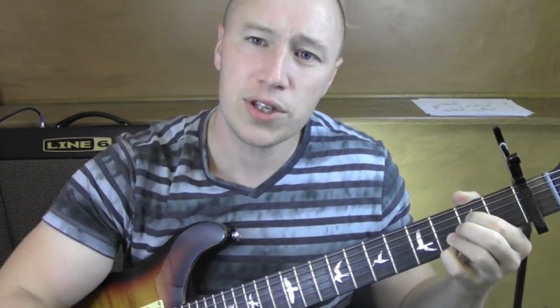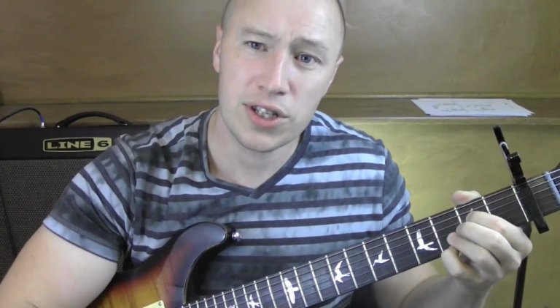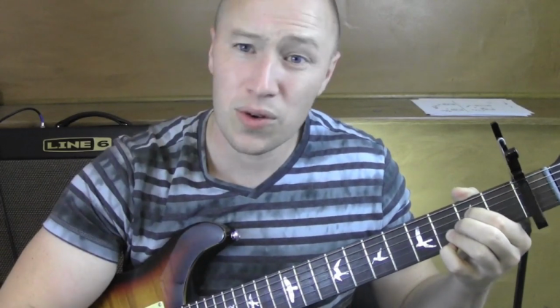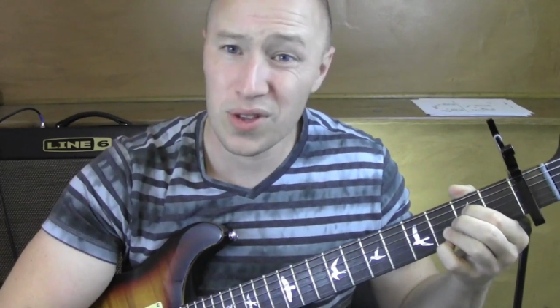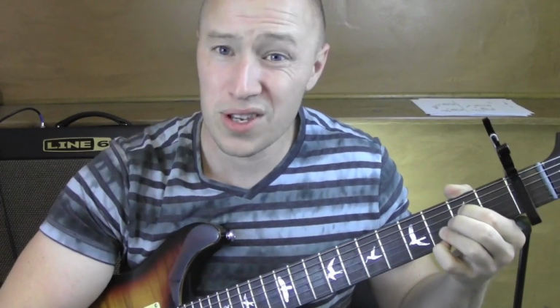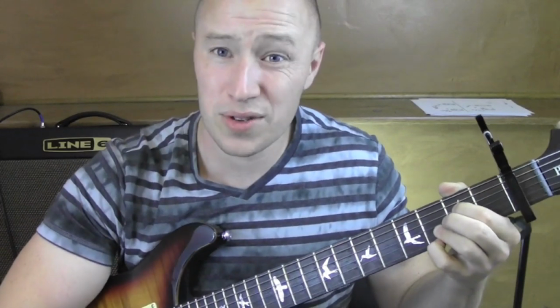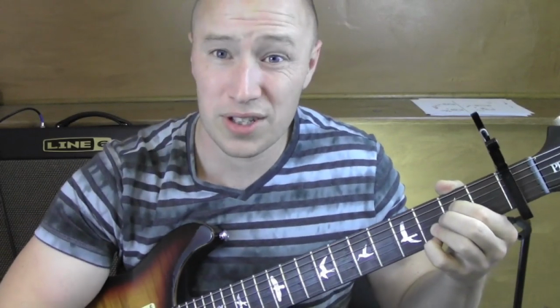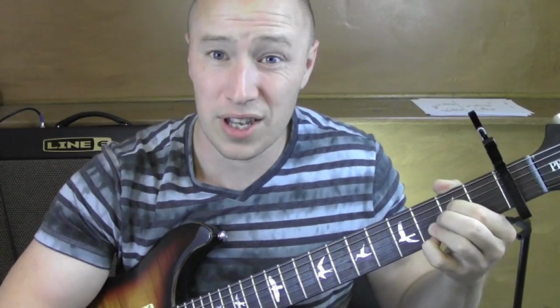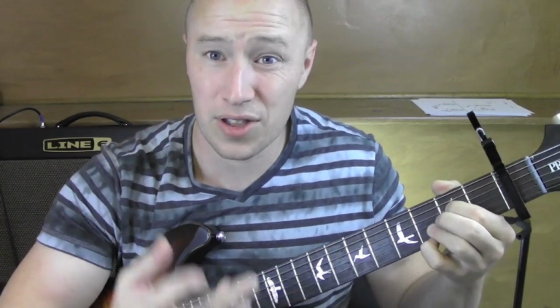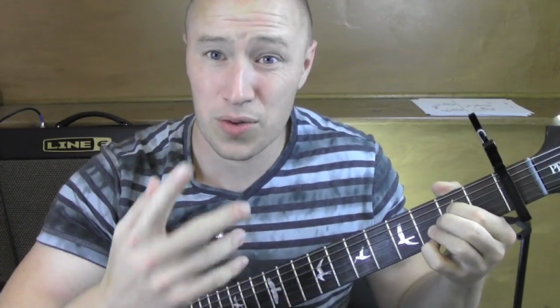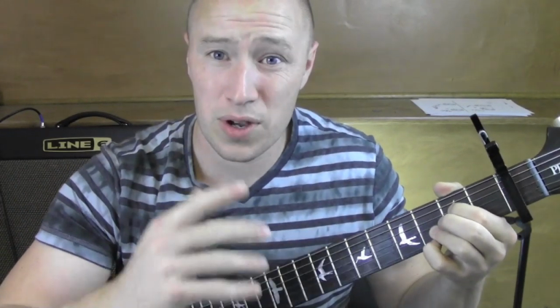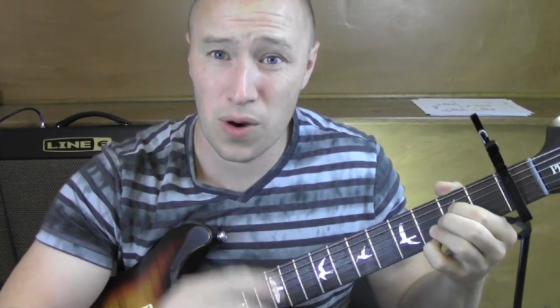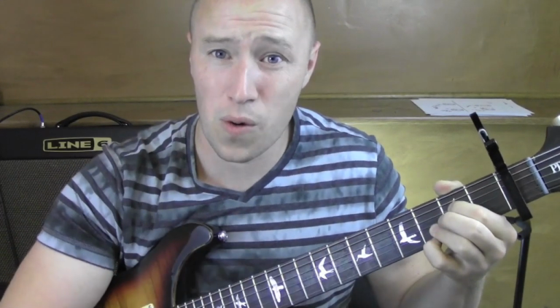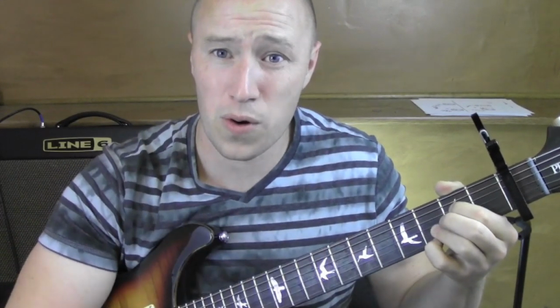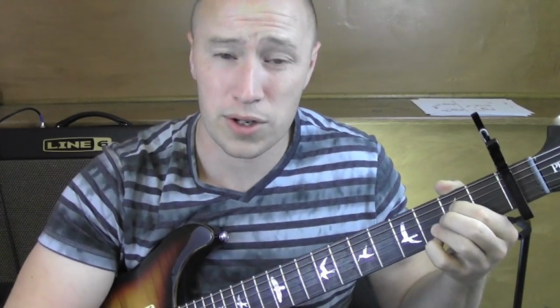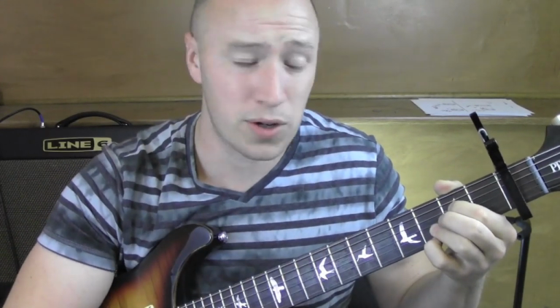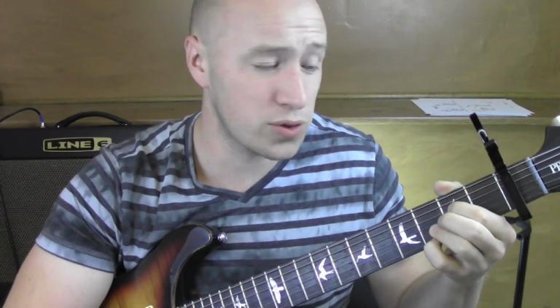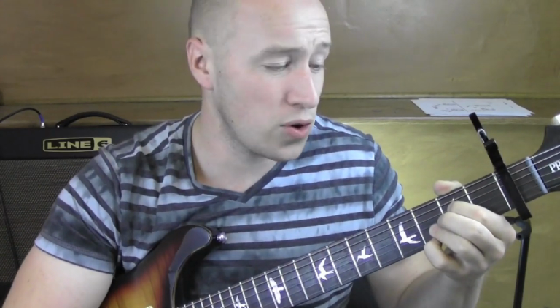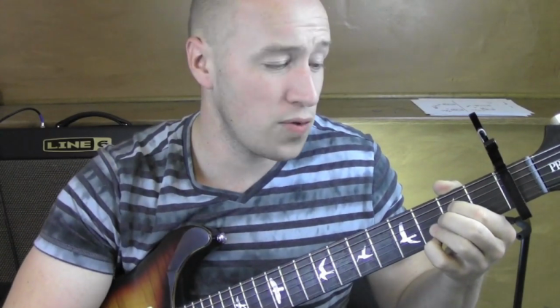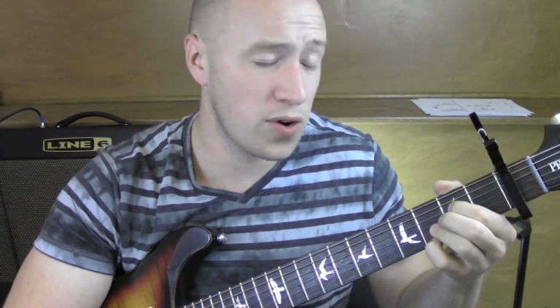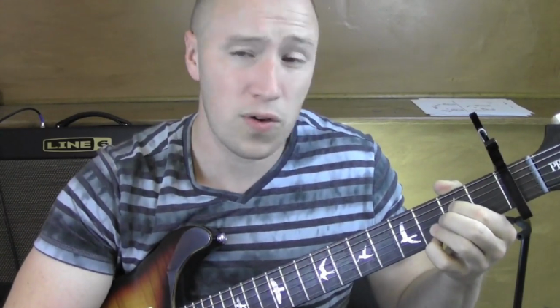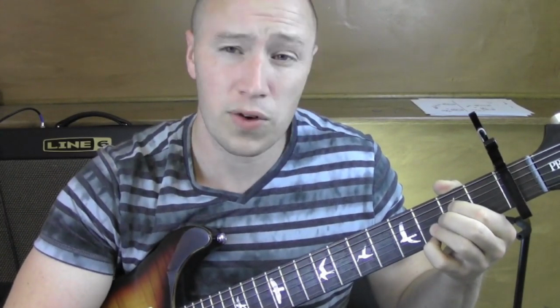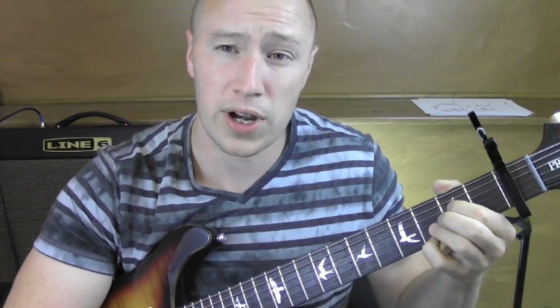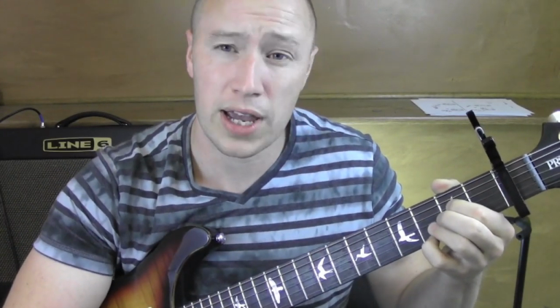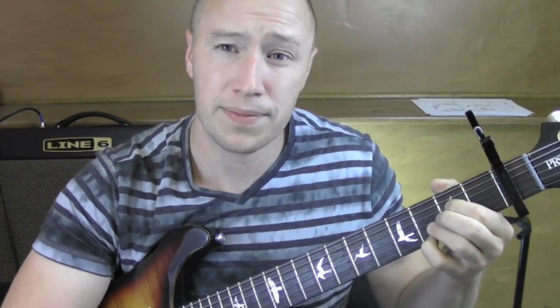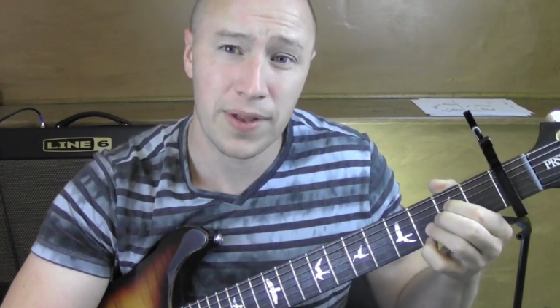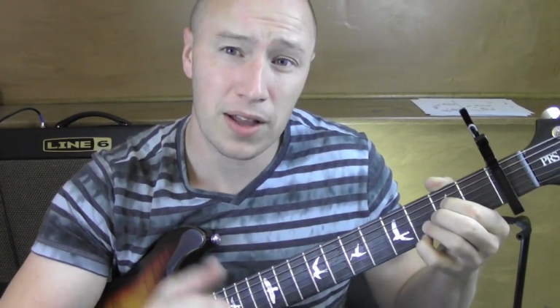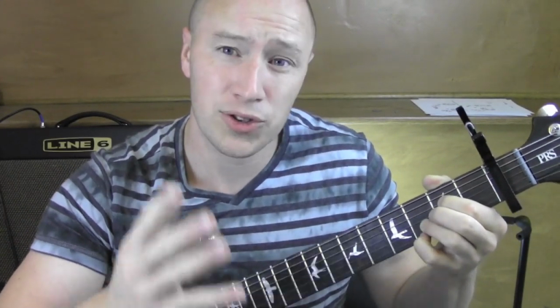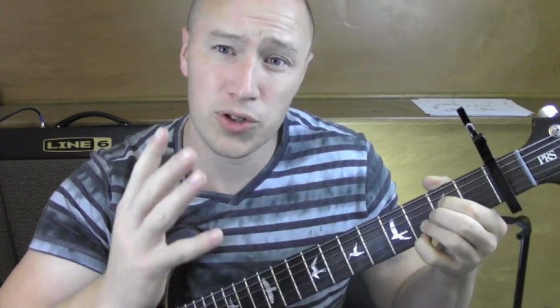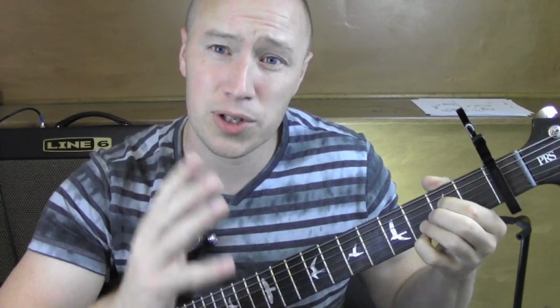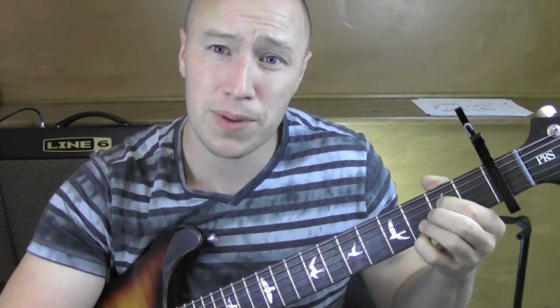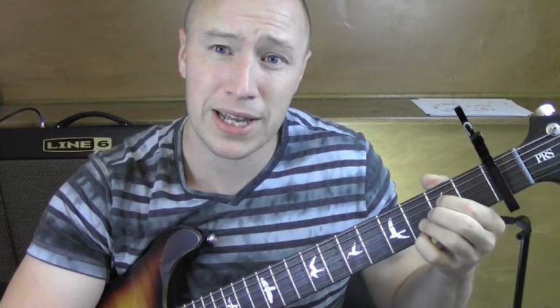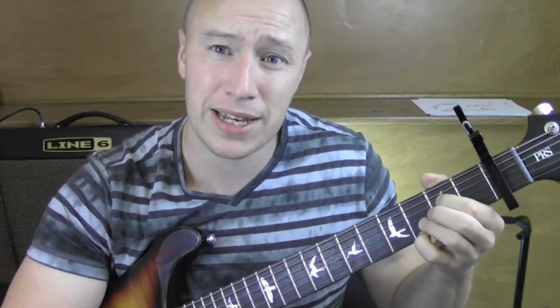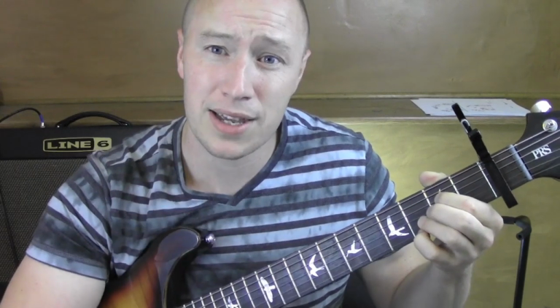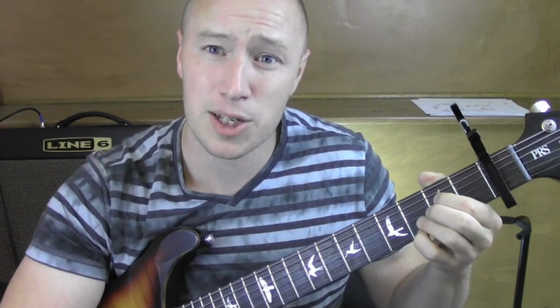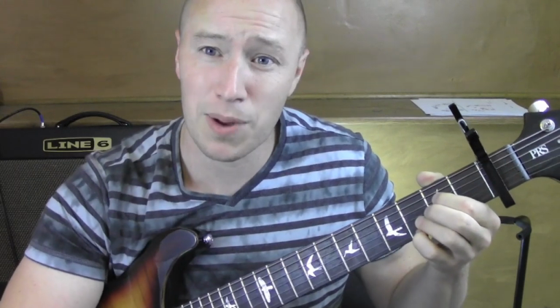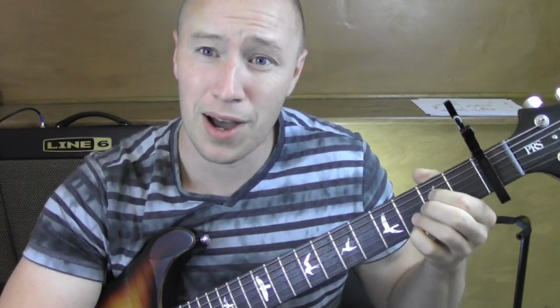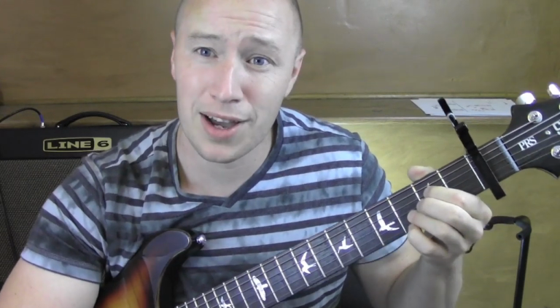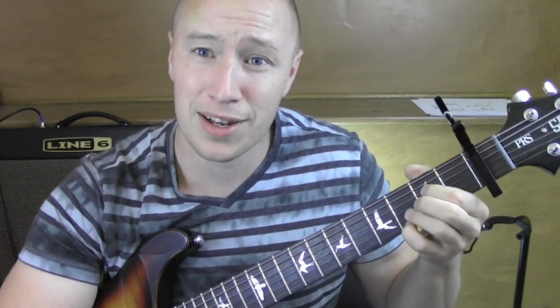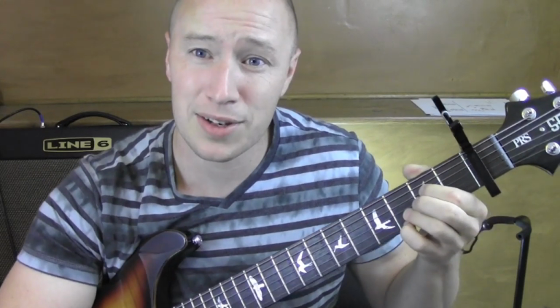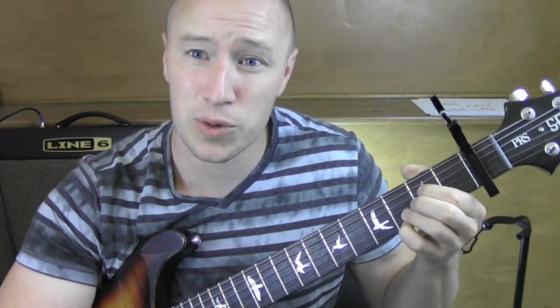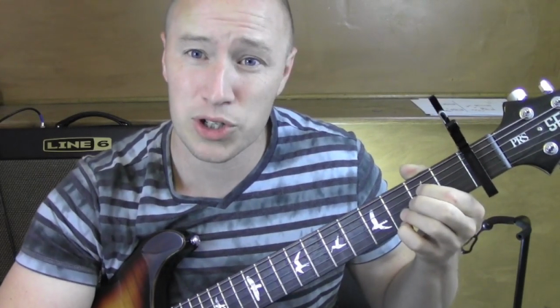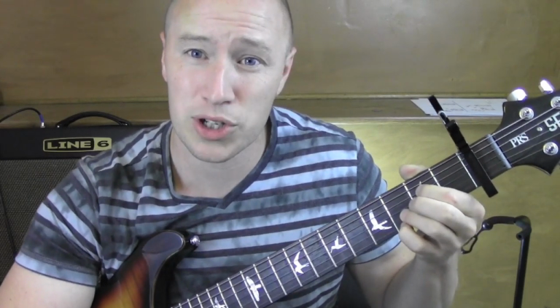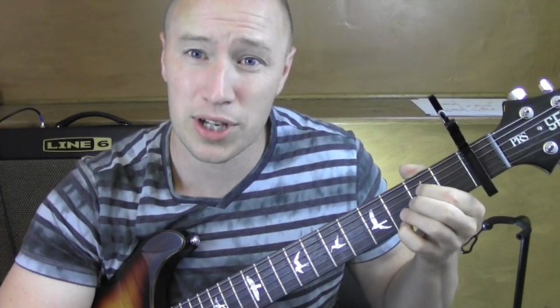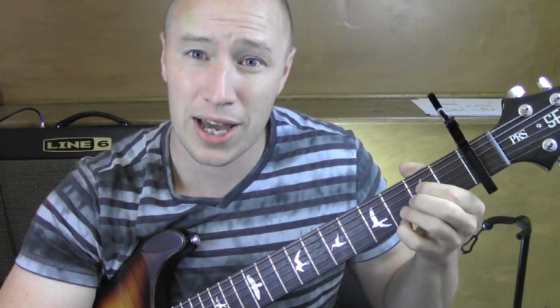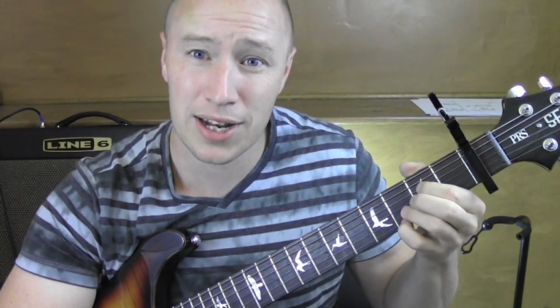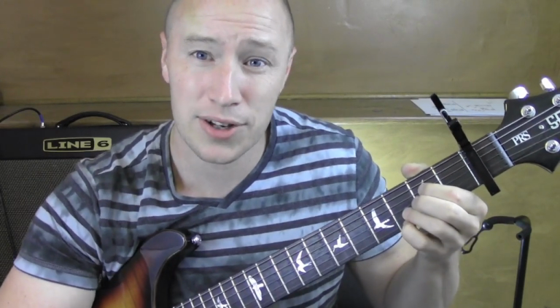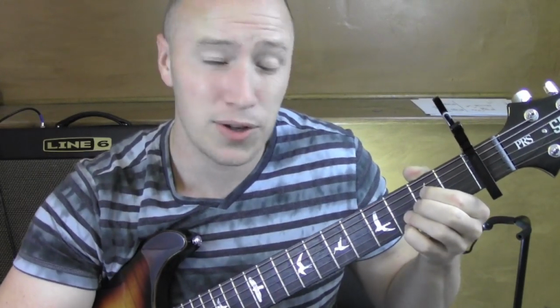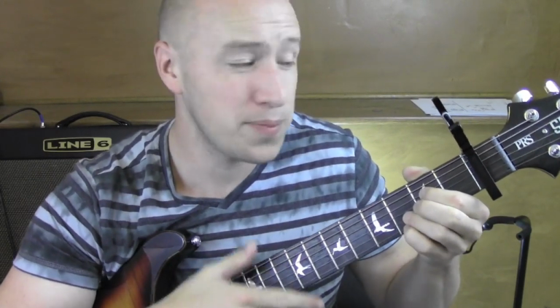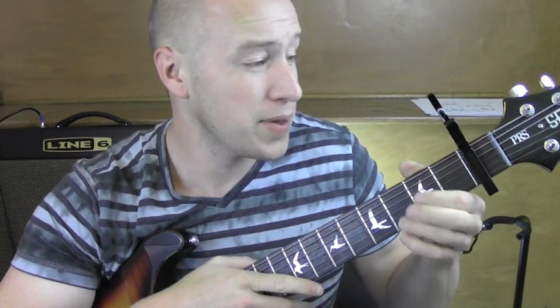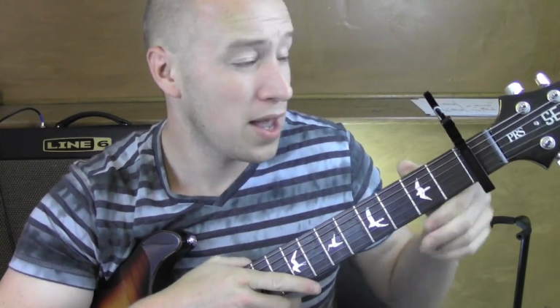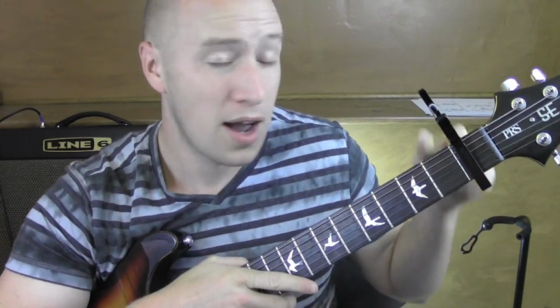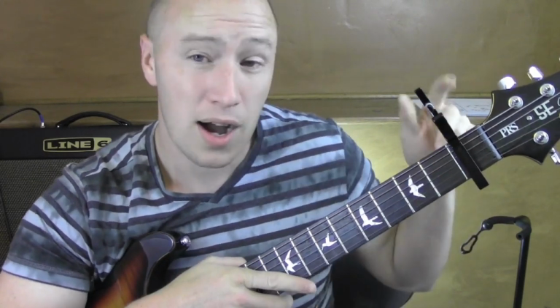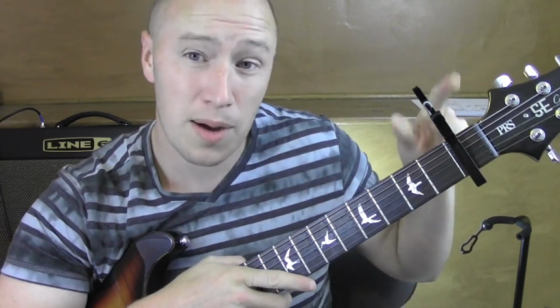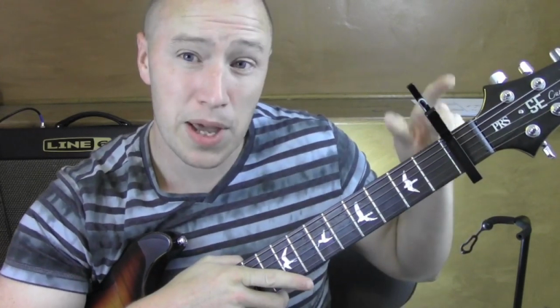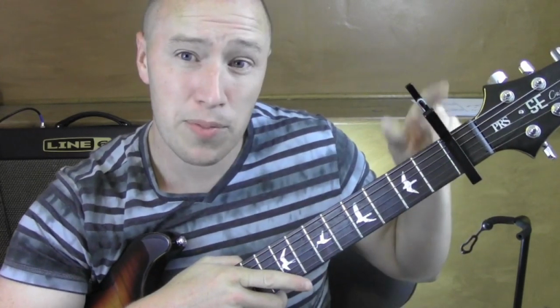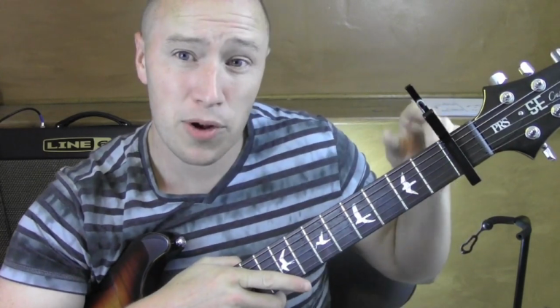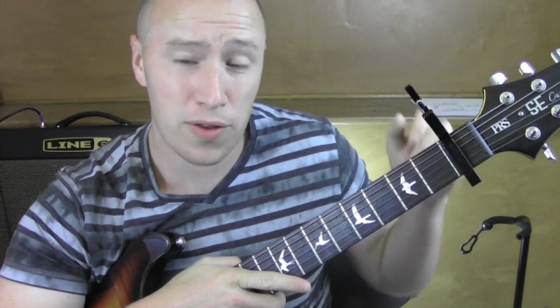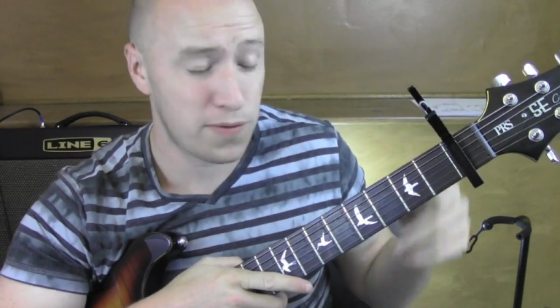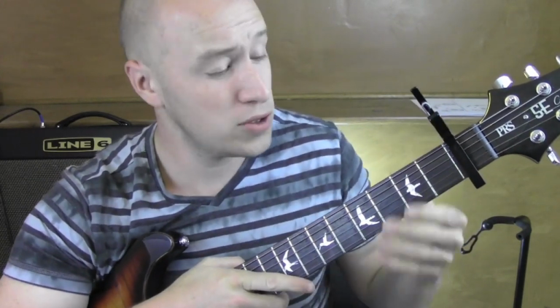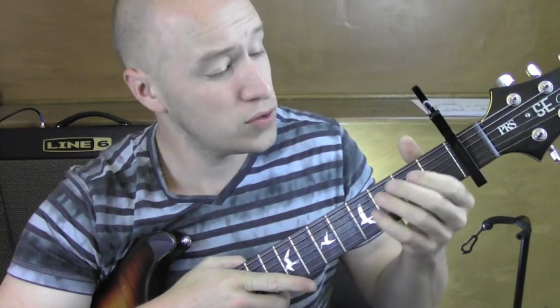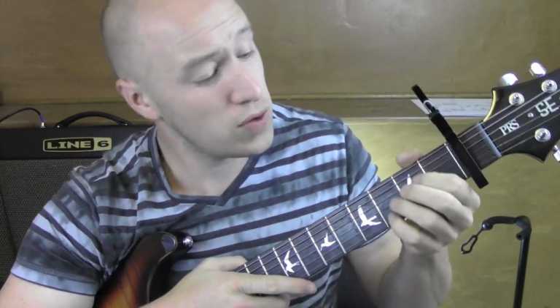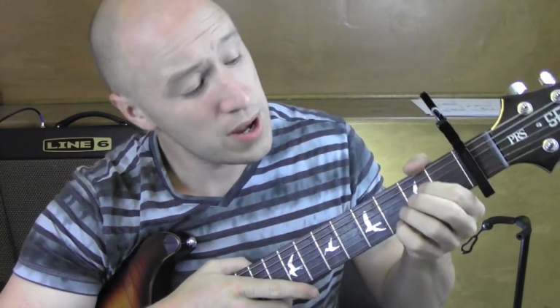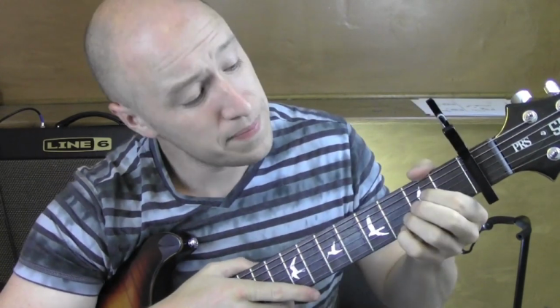So this only uses like three chords, goes over and over again. I'll show you some ideas behind it and what you can kind of do. I'm keeping on the first fret.